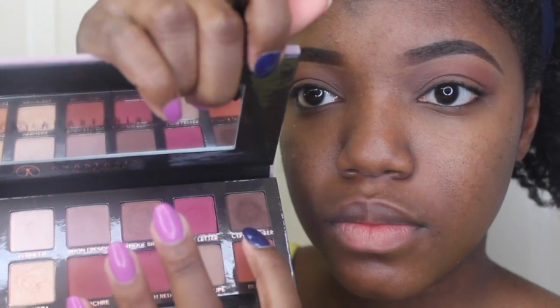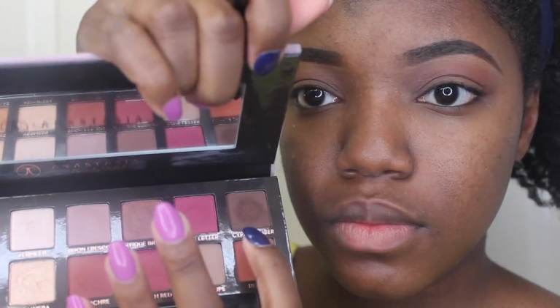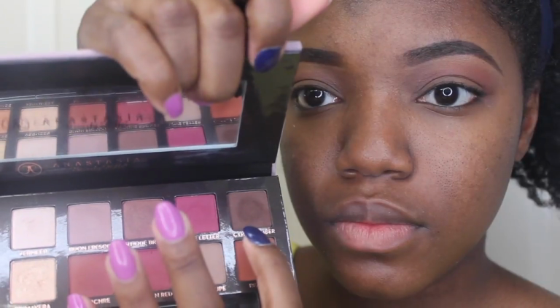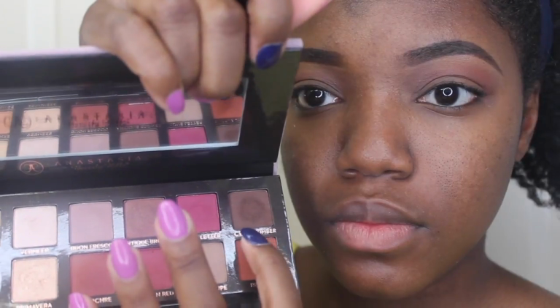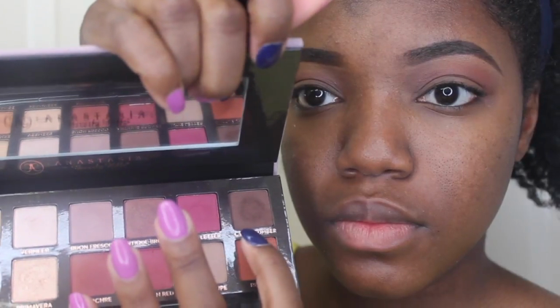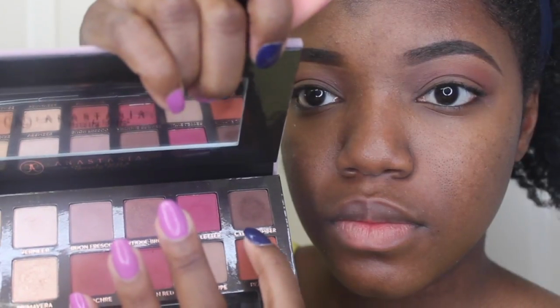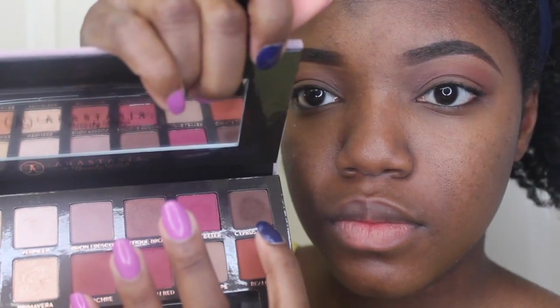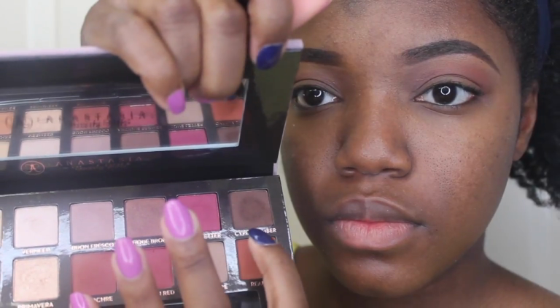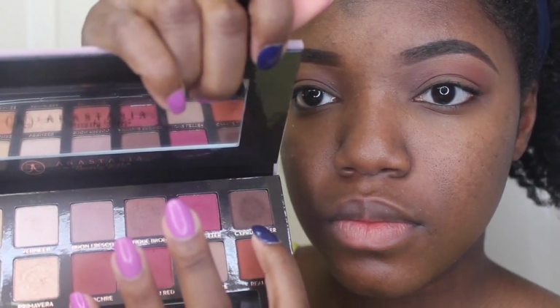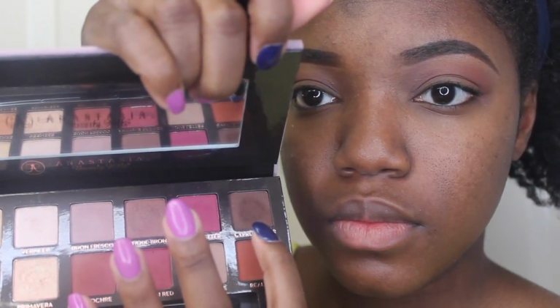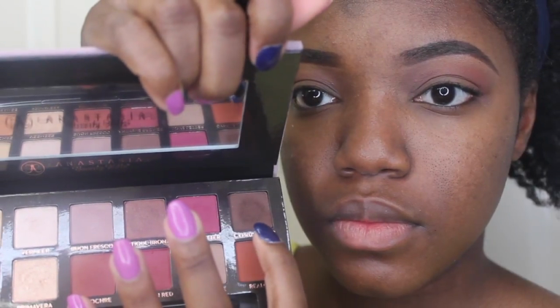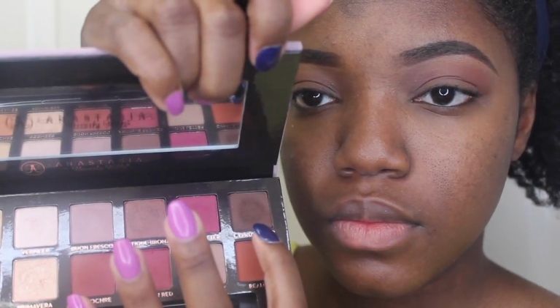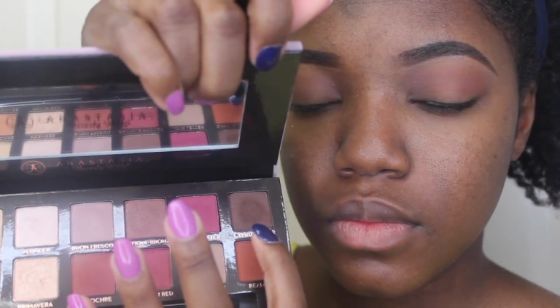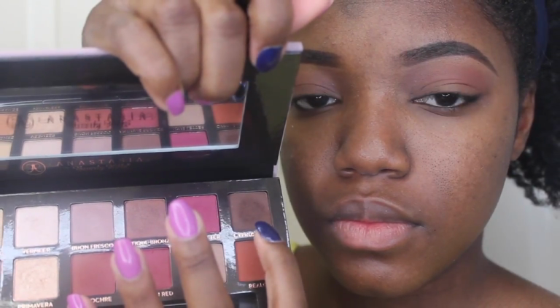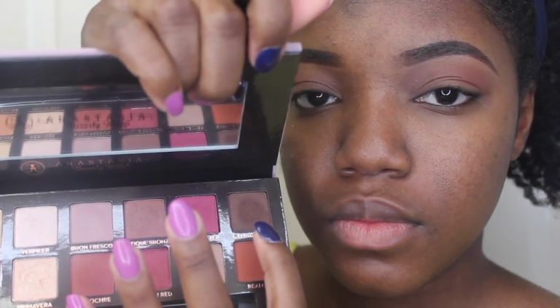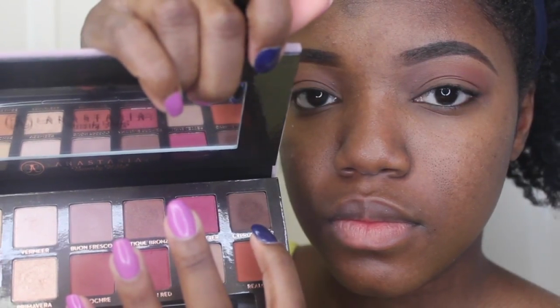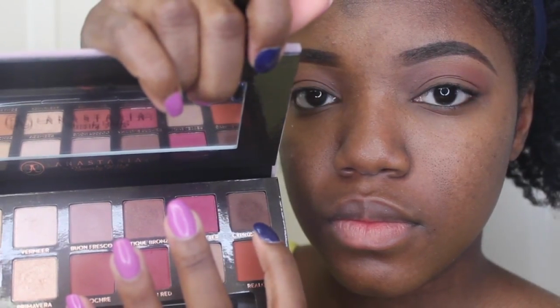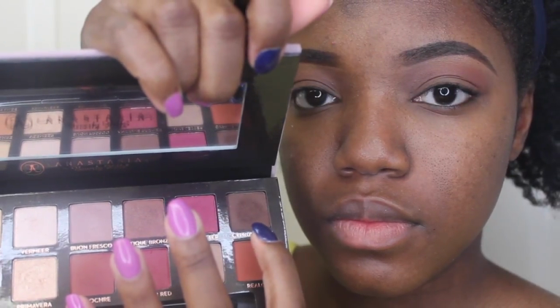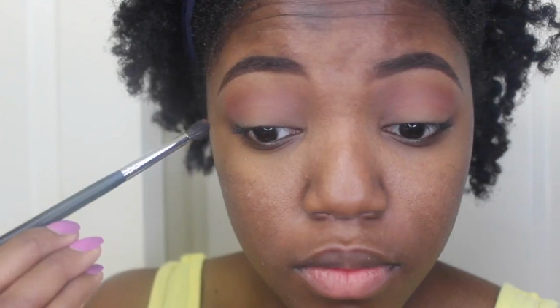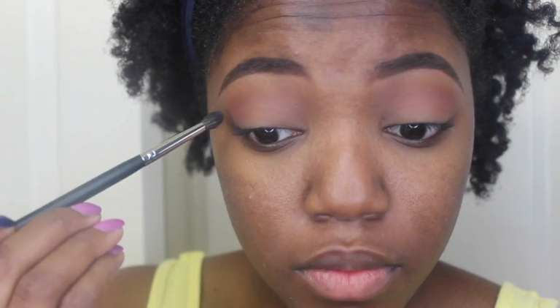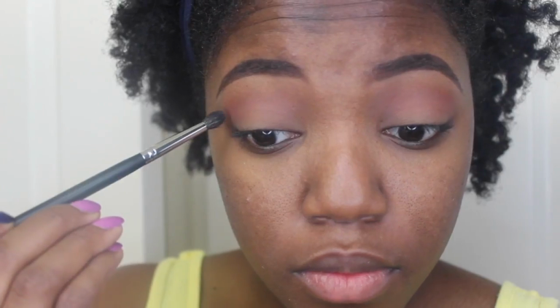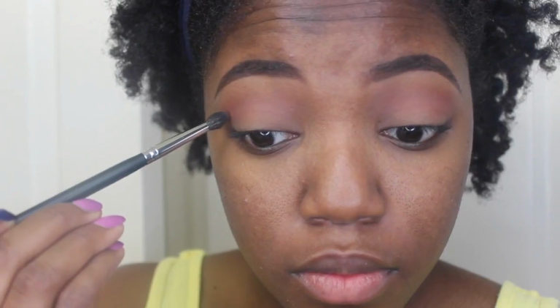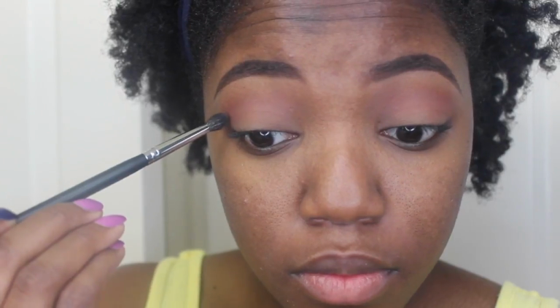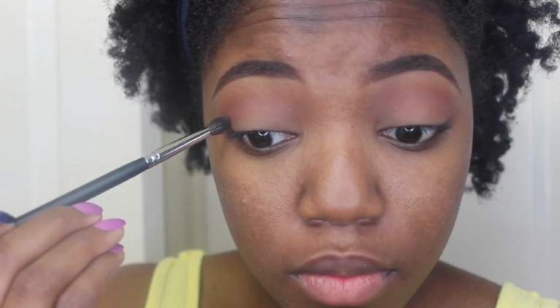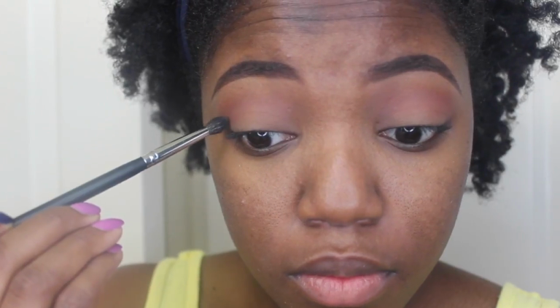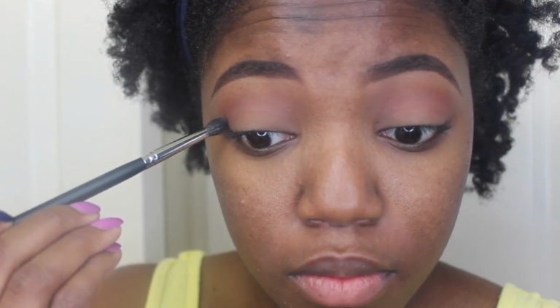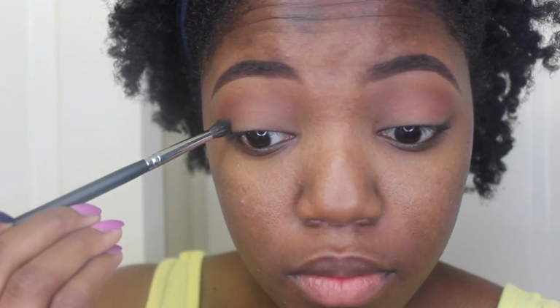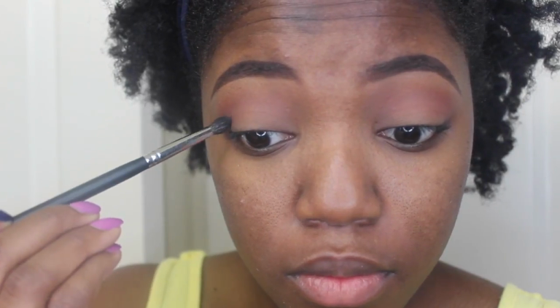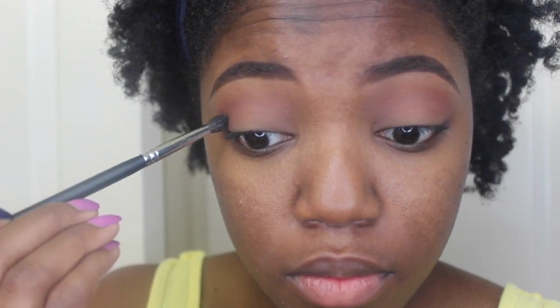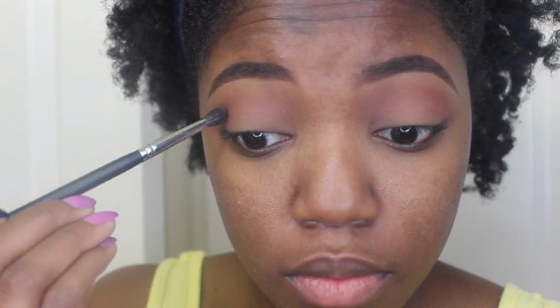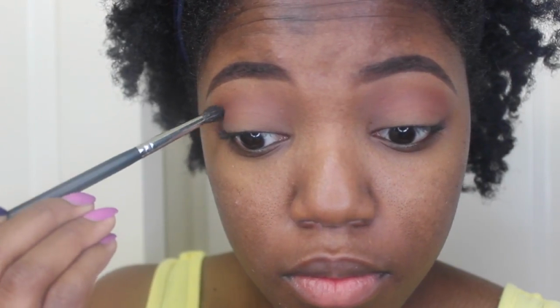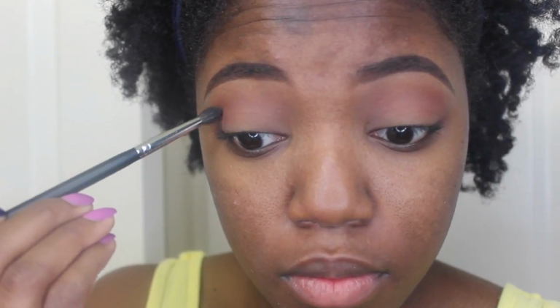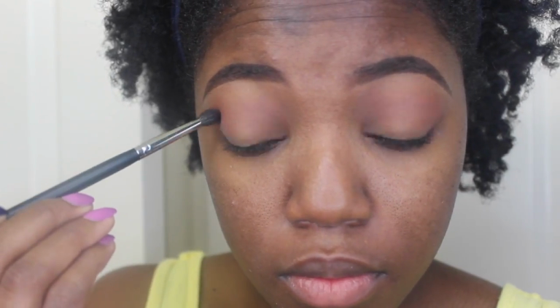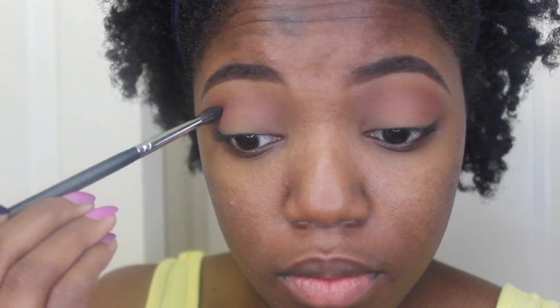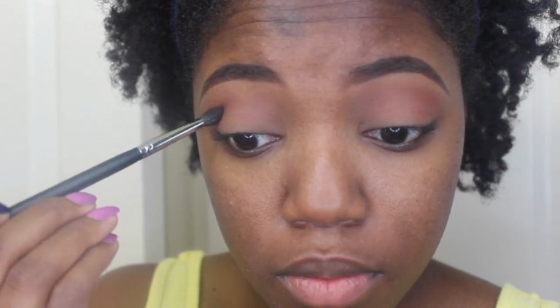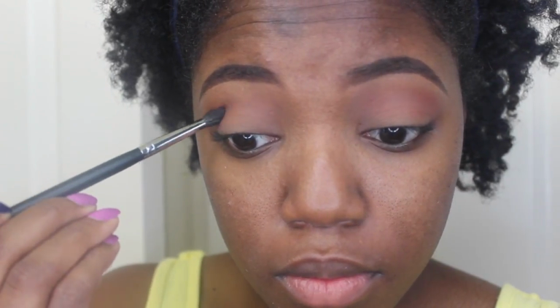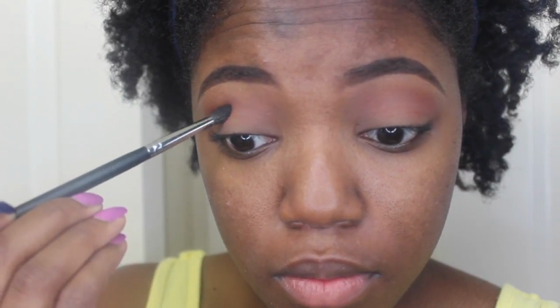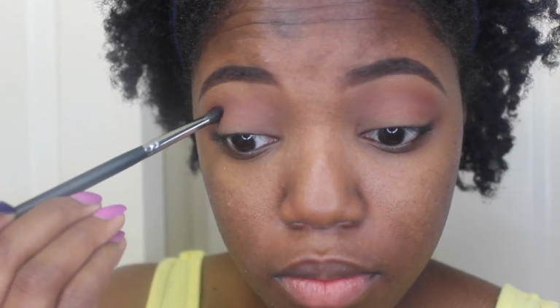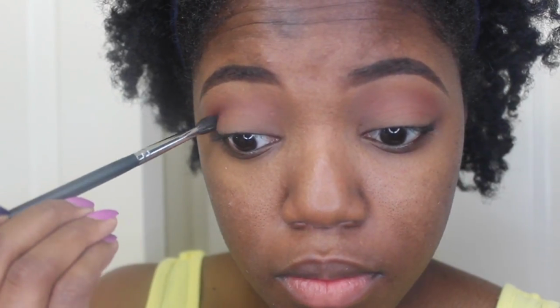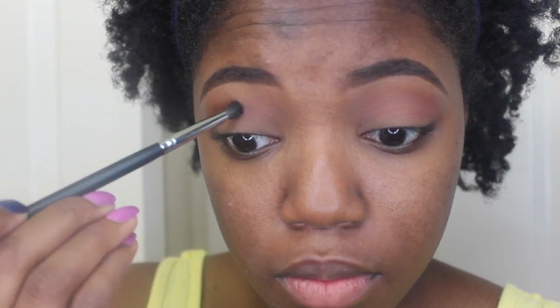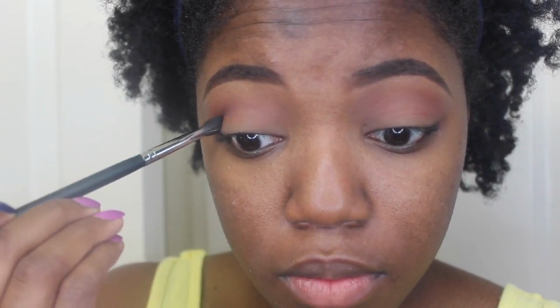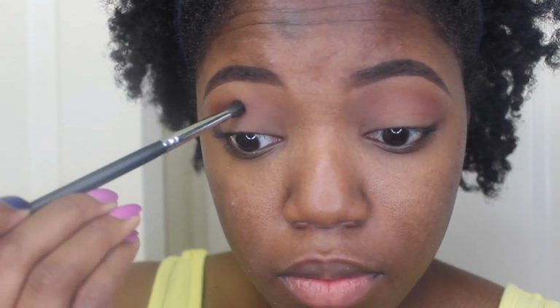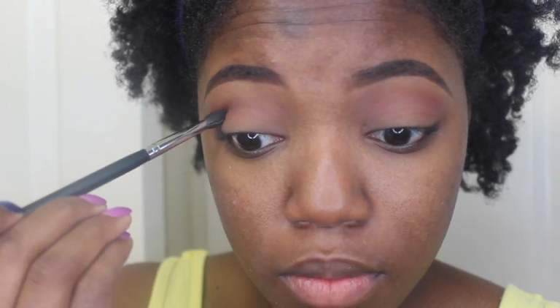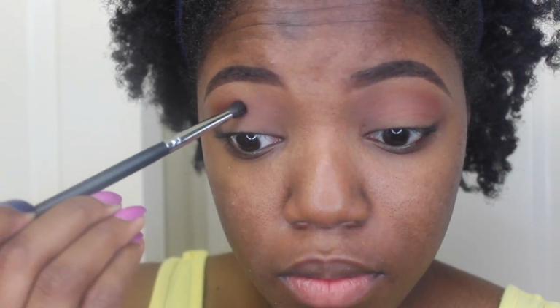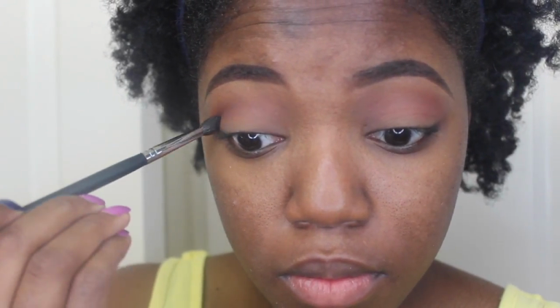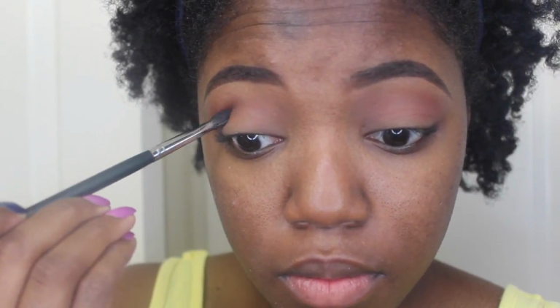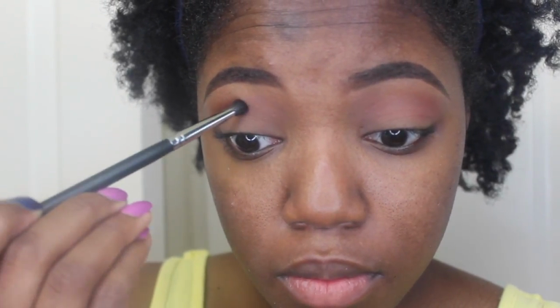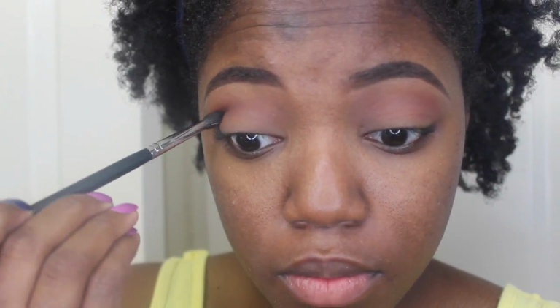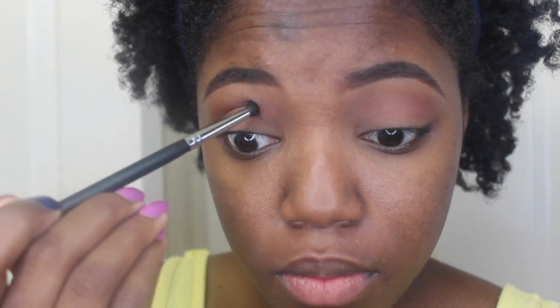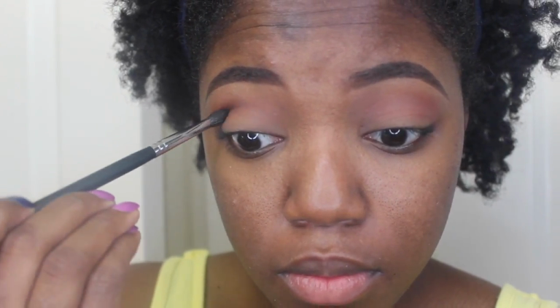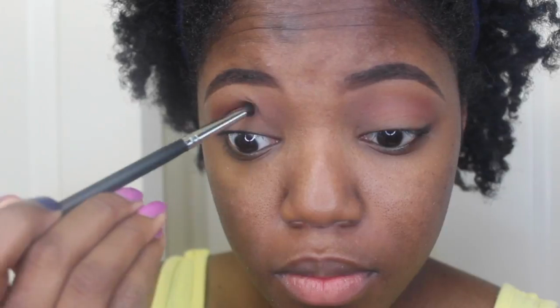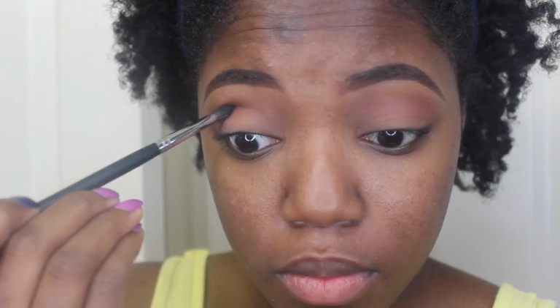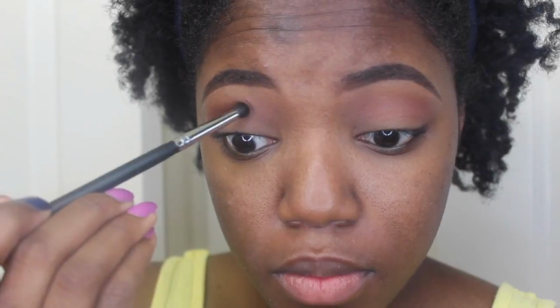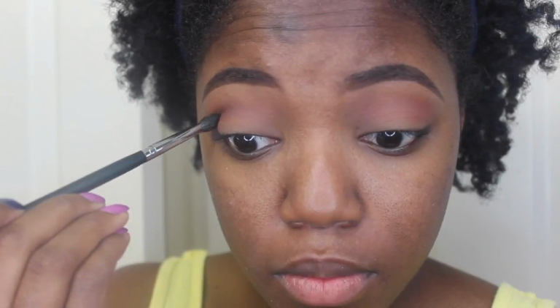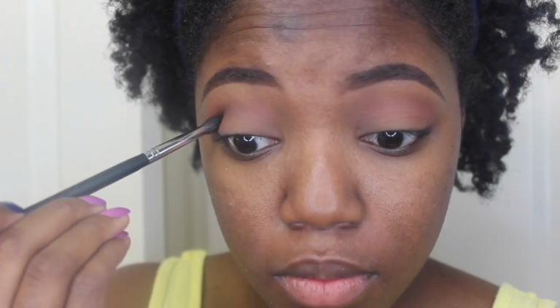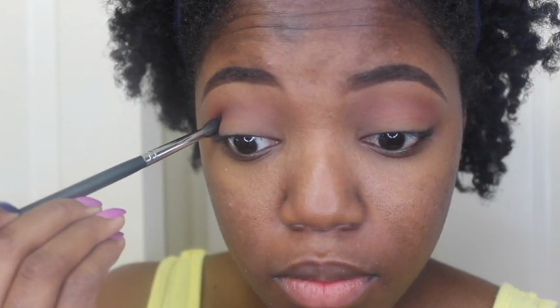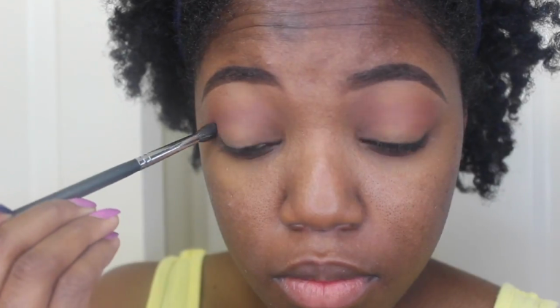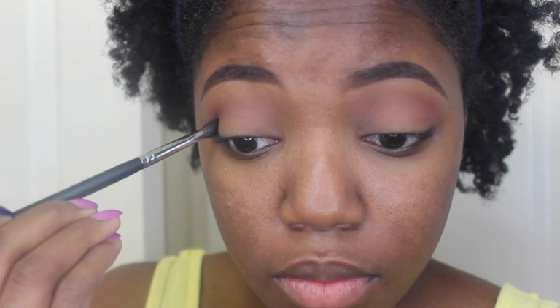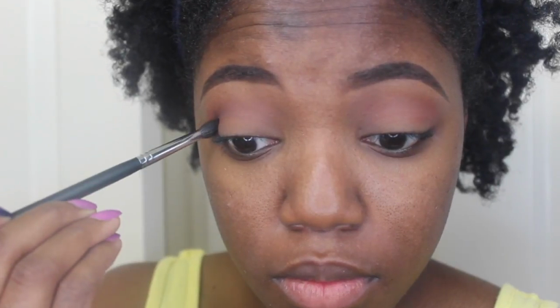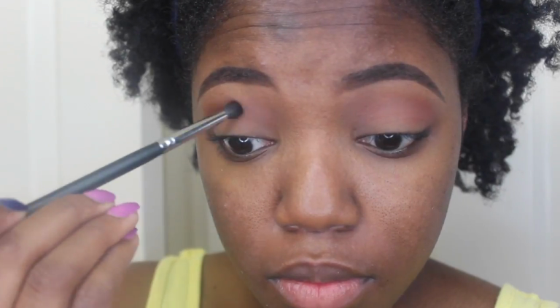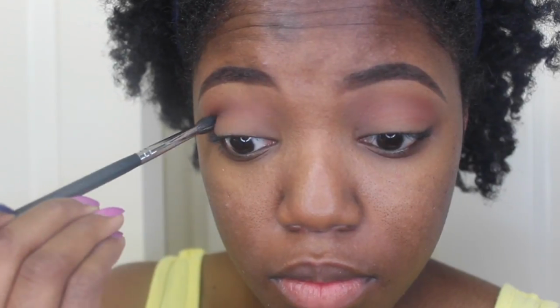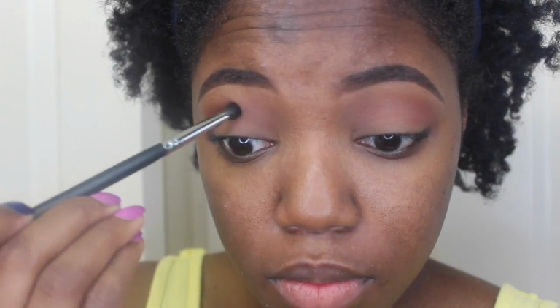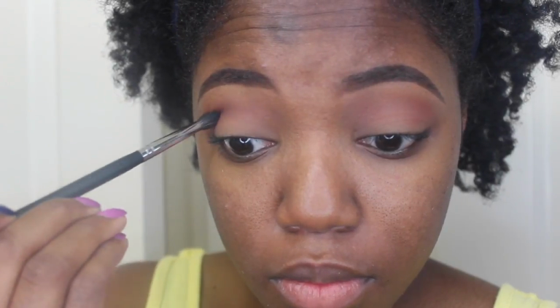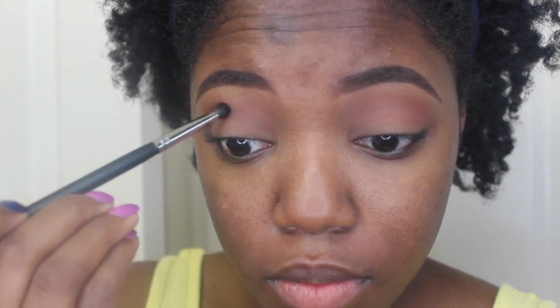Next, I'm taking this brown color here, and I'm just going to go over my crease with that color, just to give a little bit more depth.